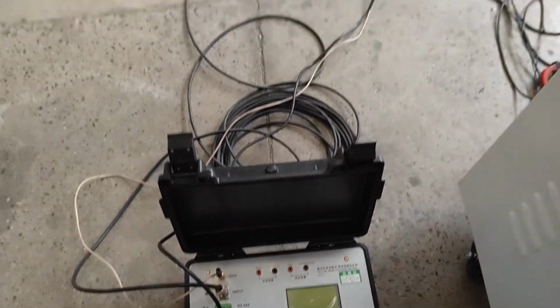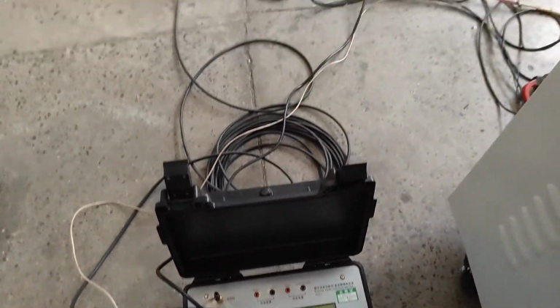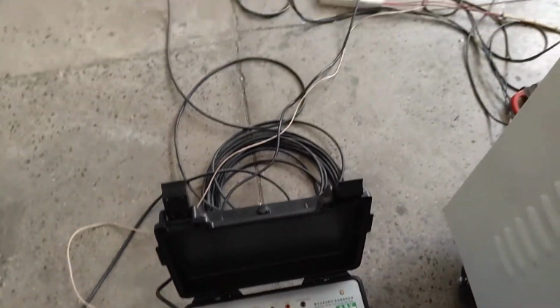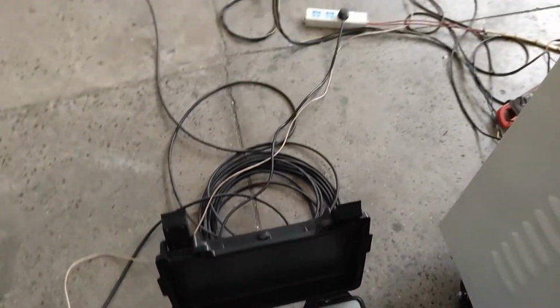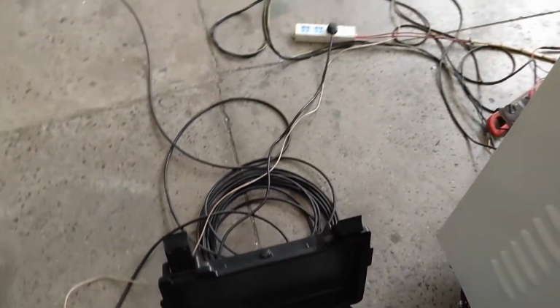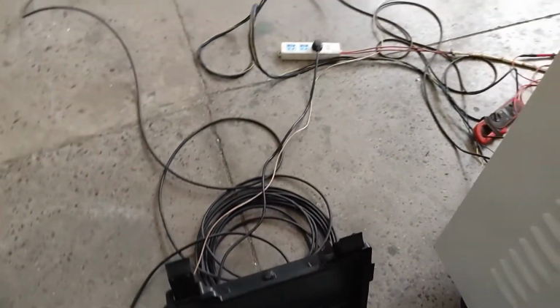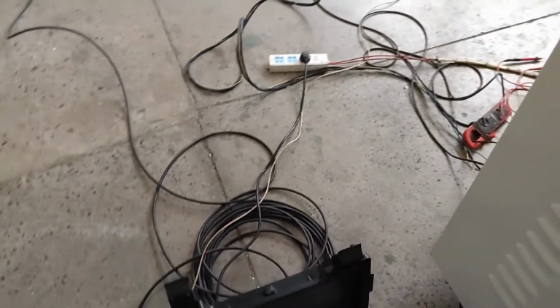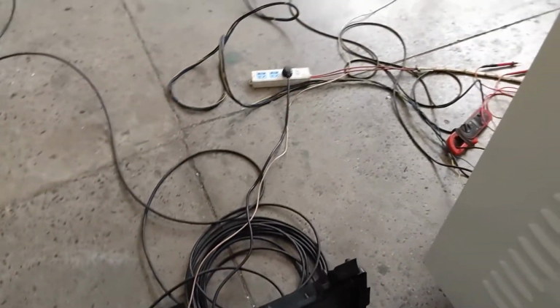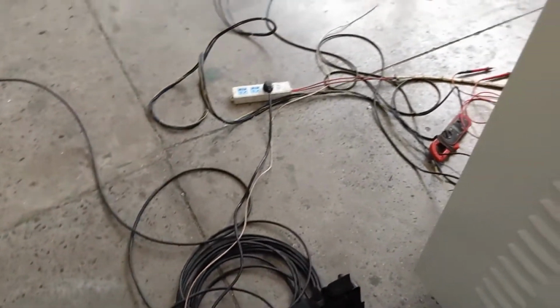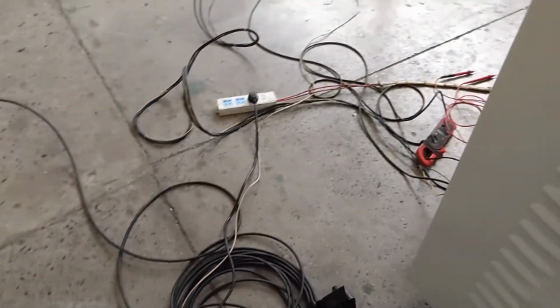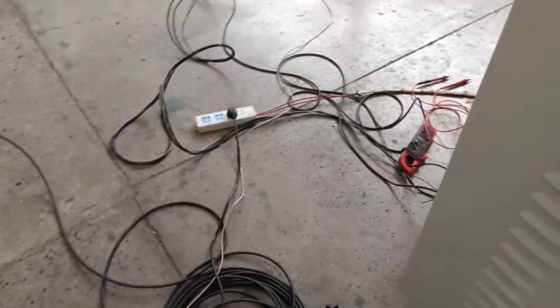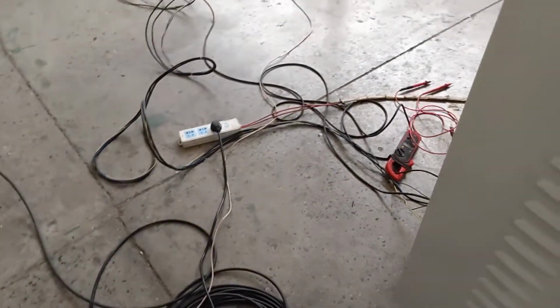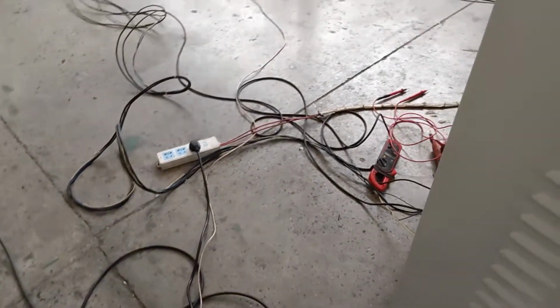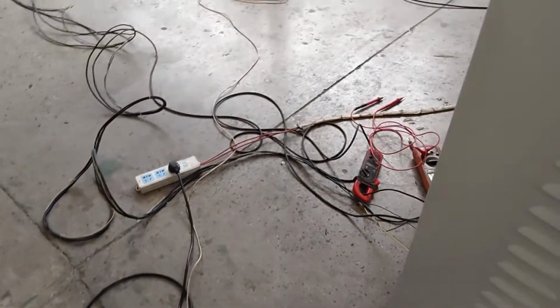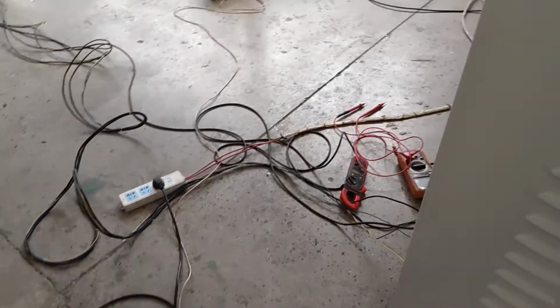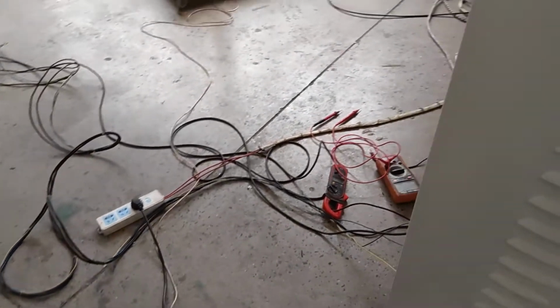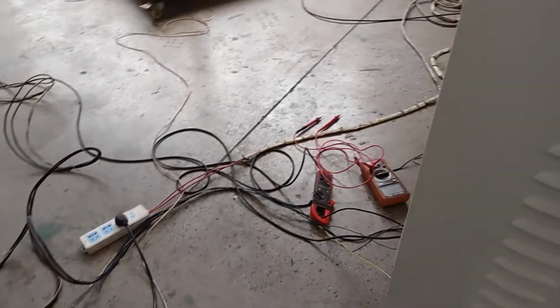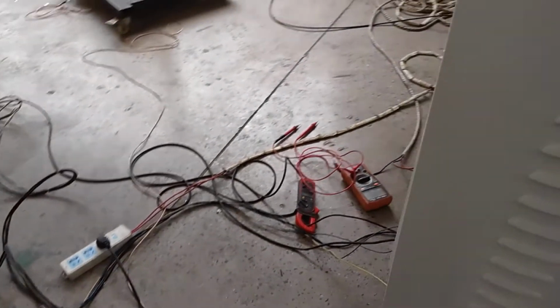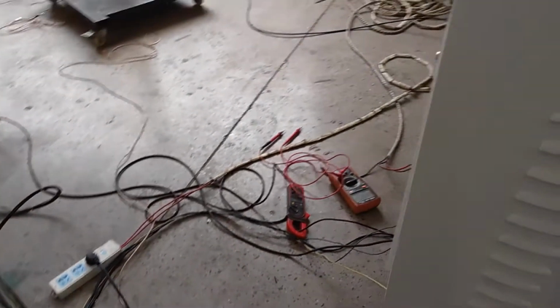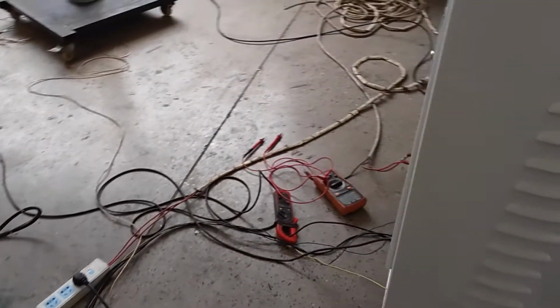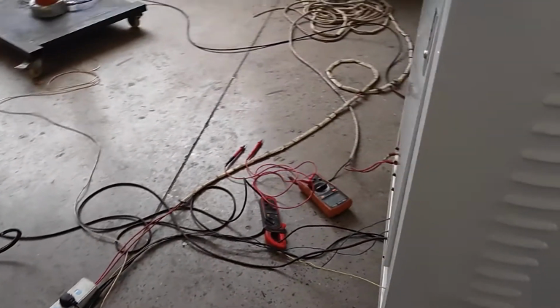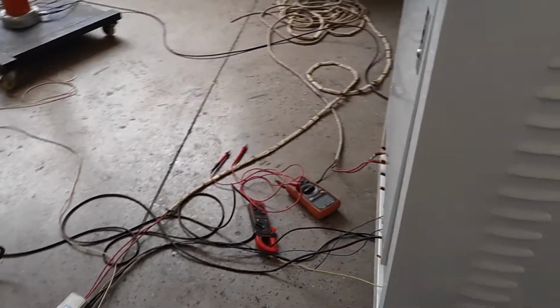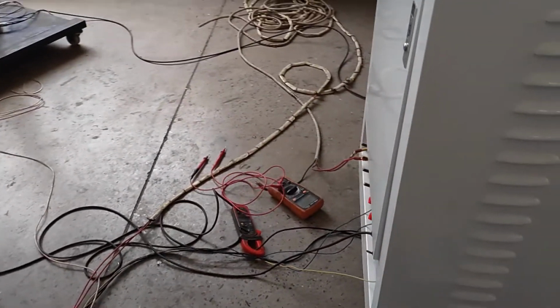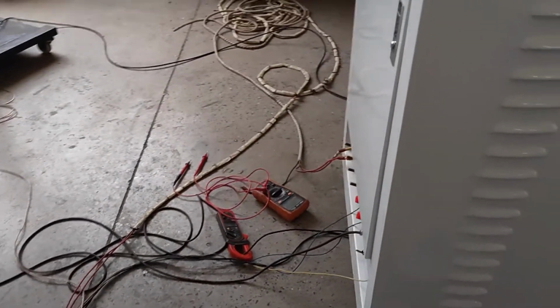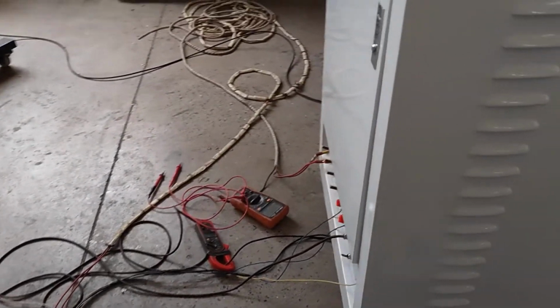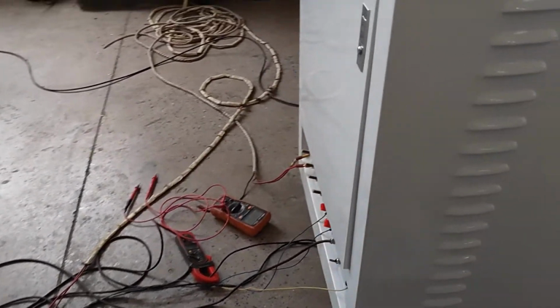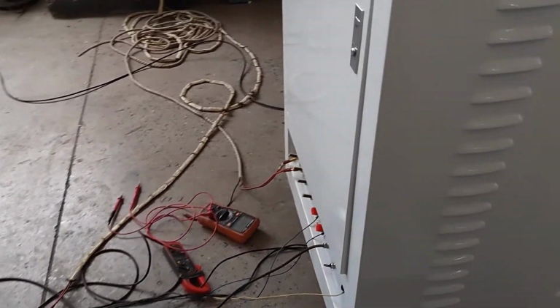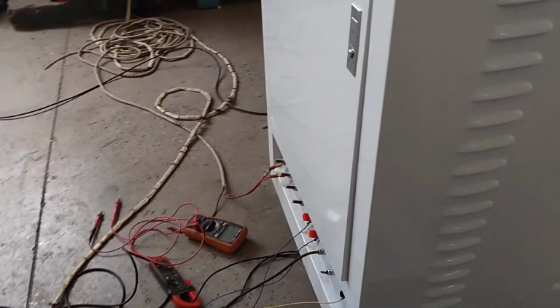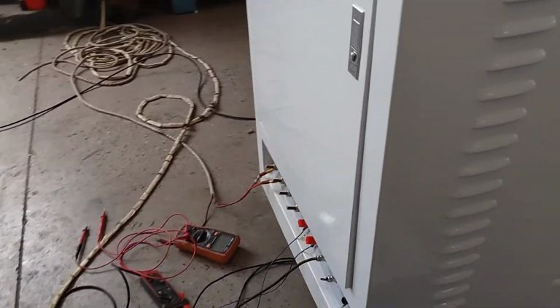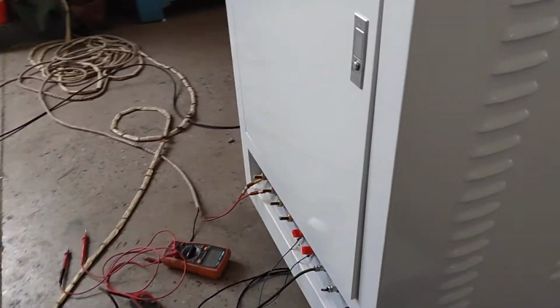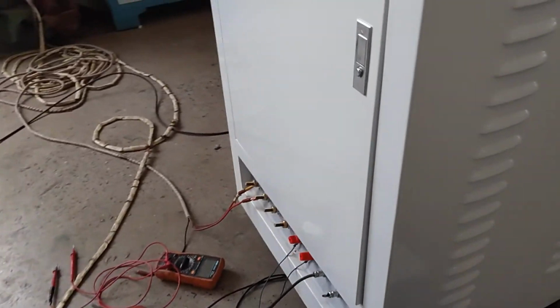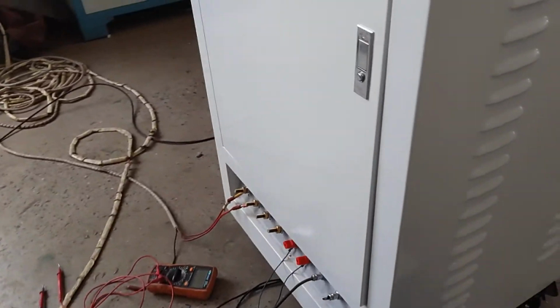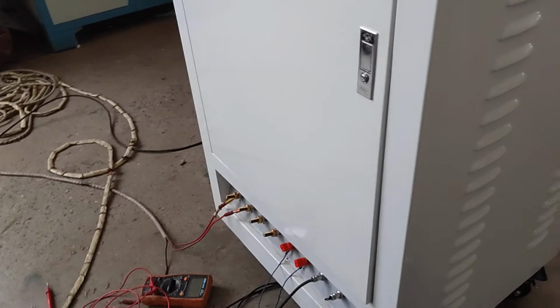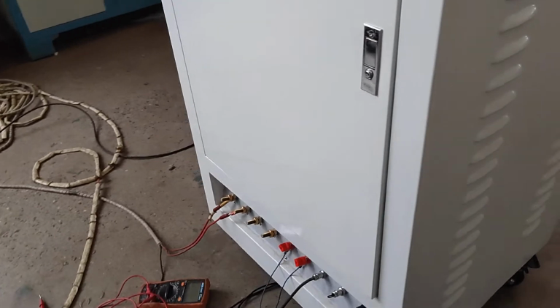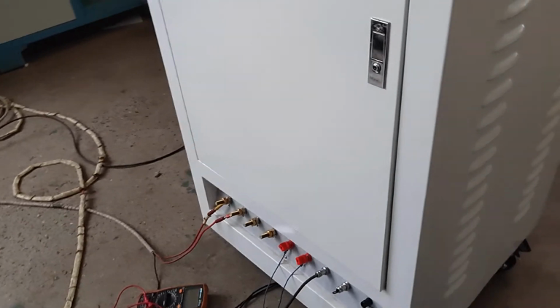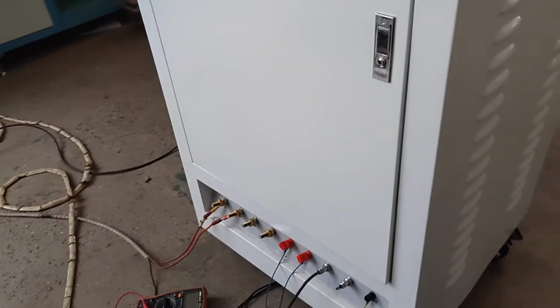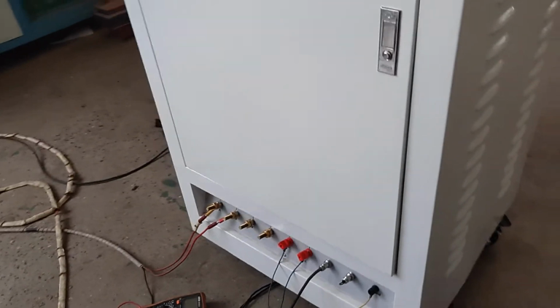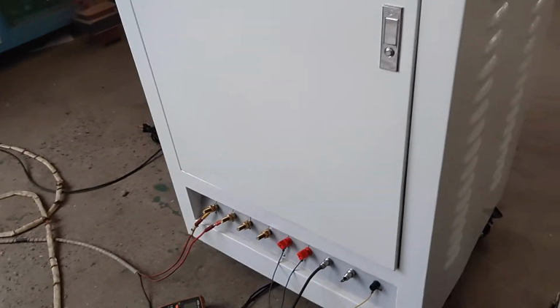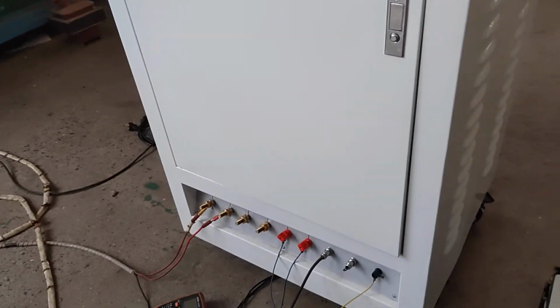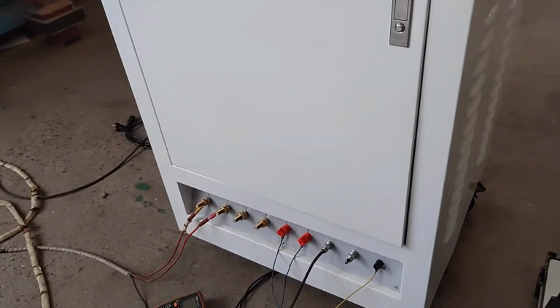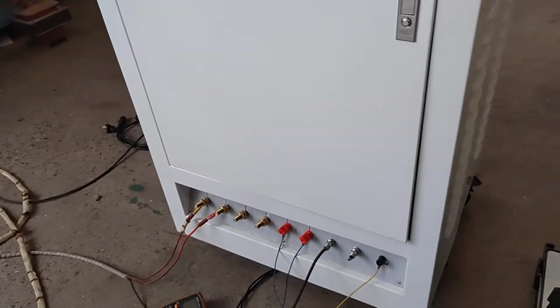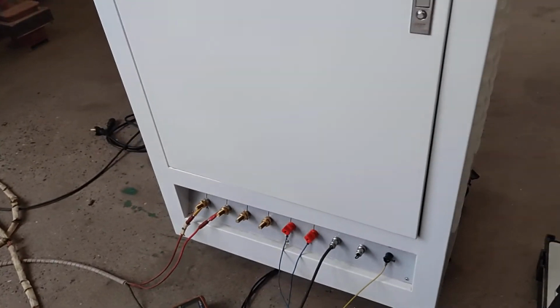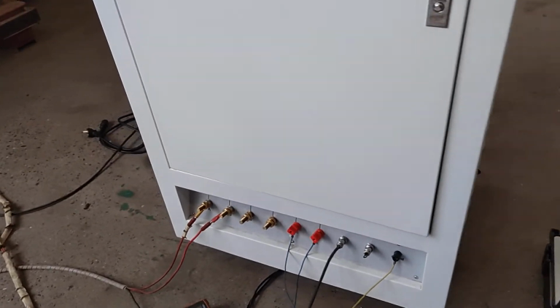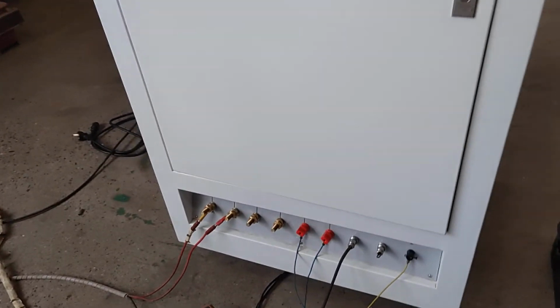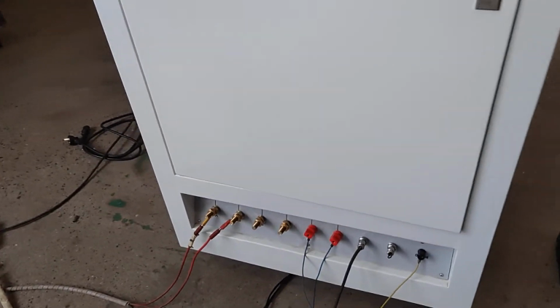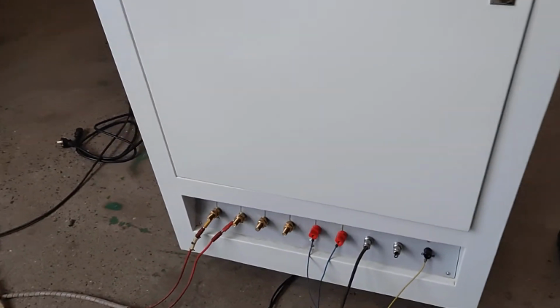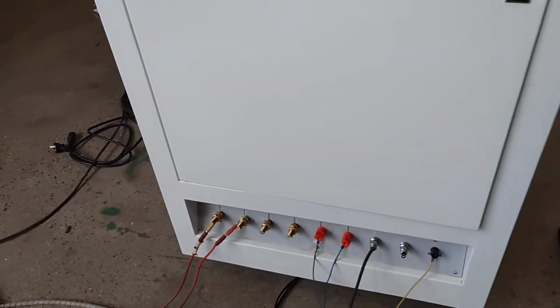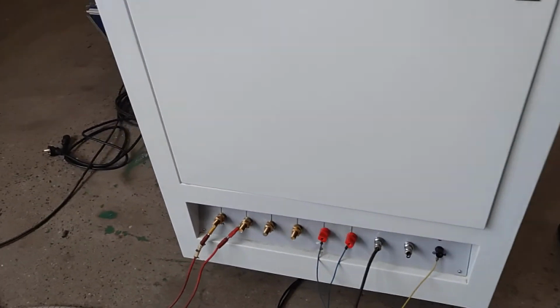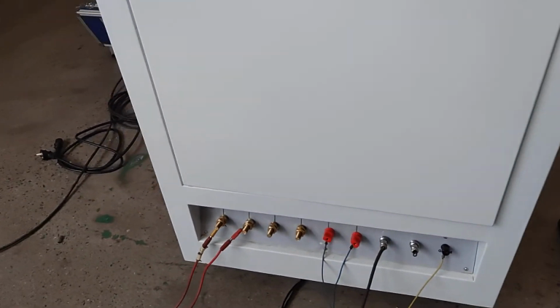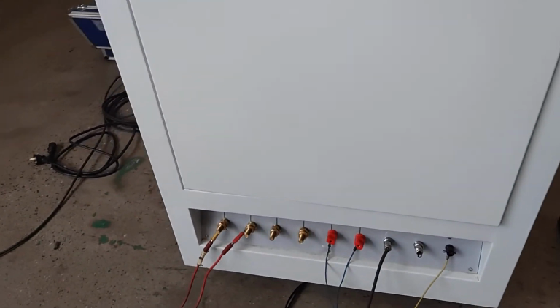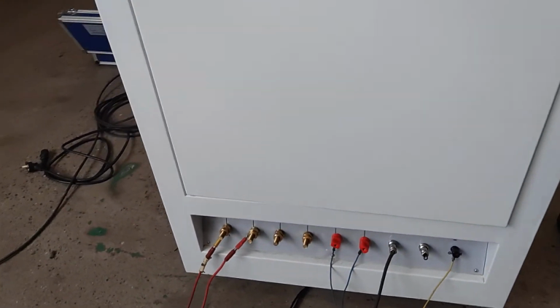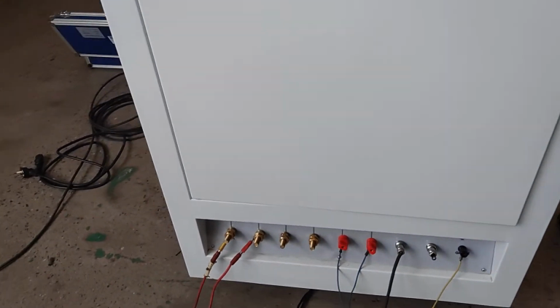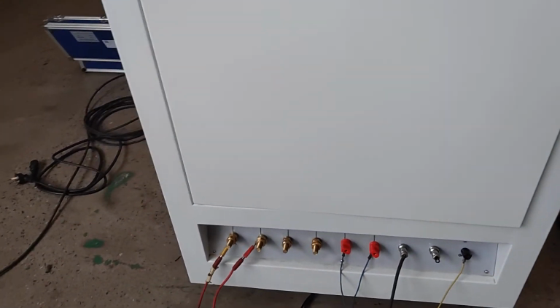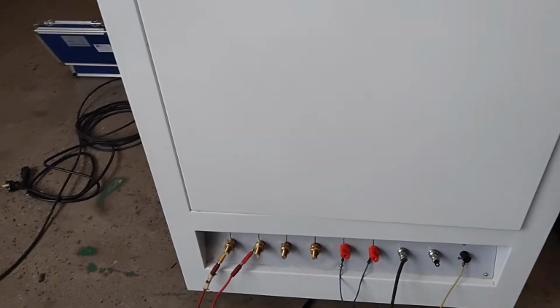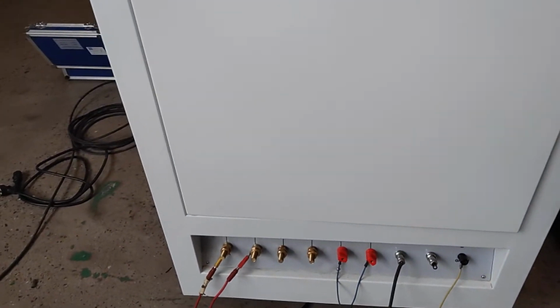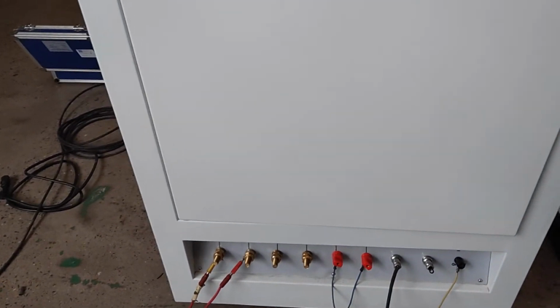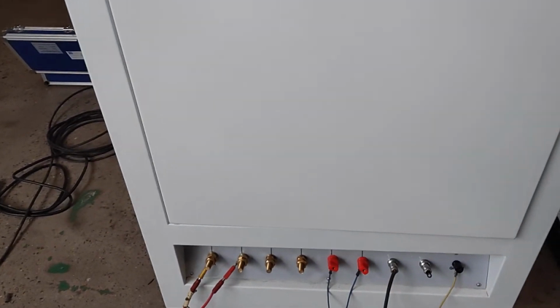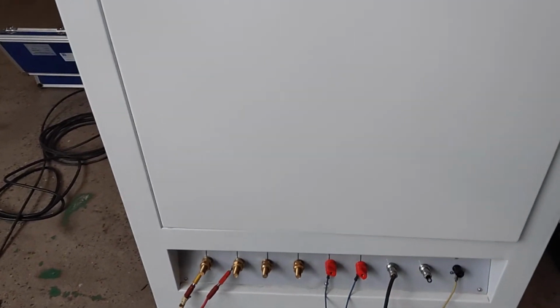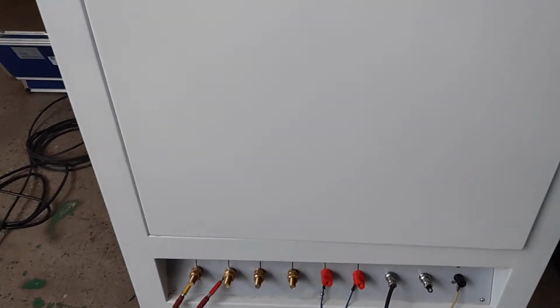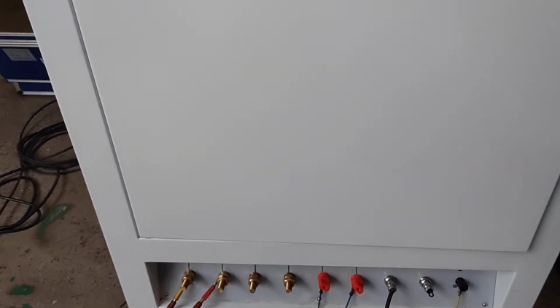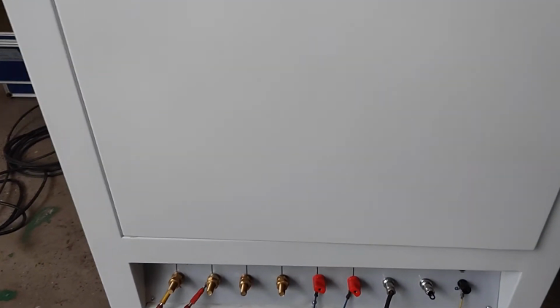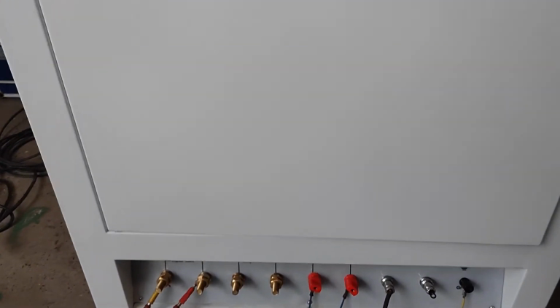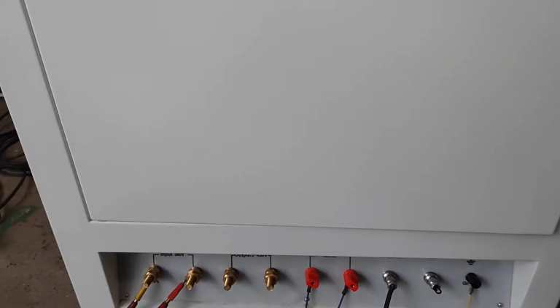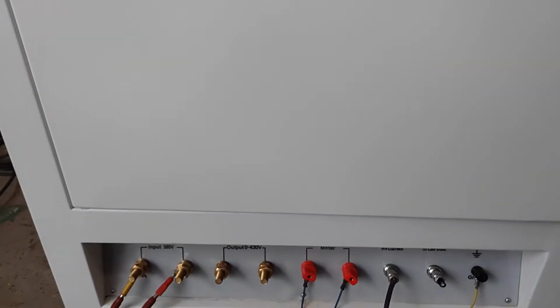Now we will show you how to wire the connection. At first, let us look at the controller parts.